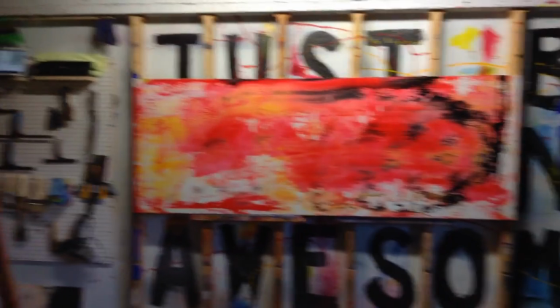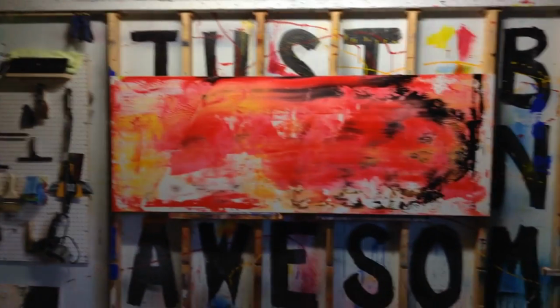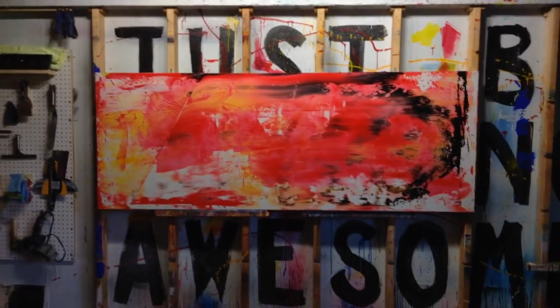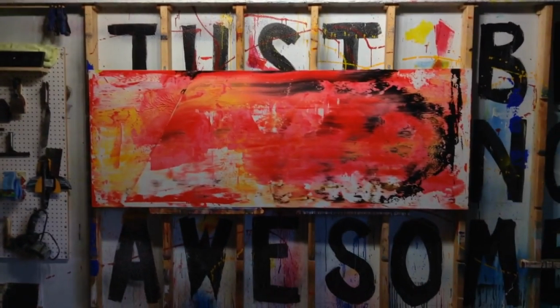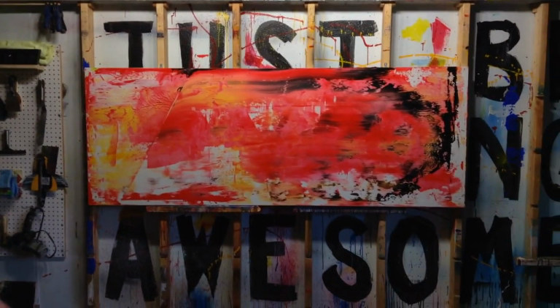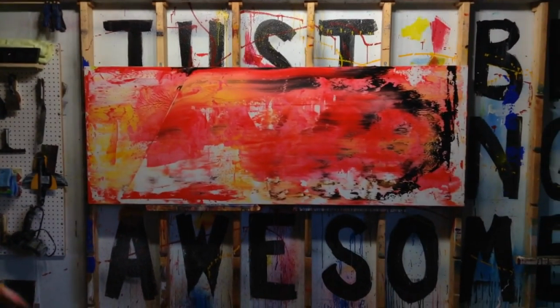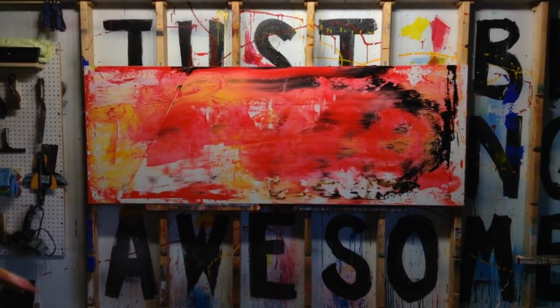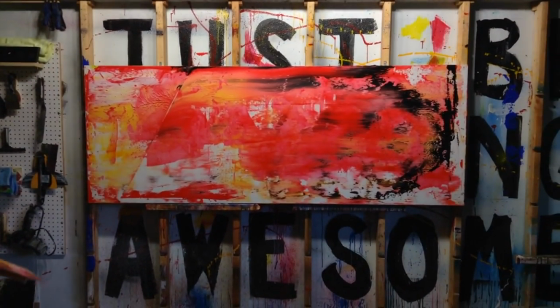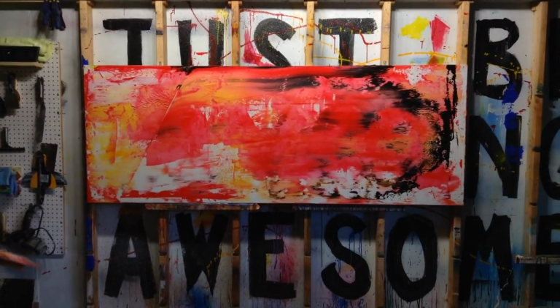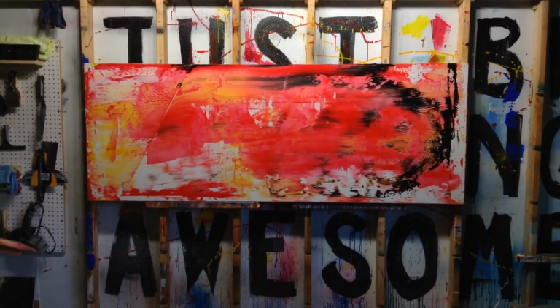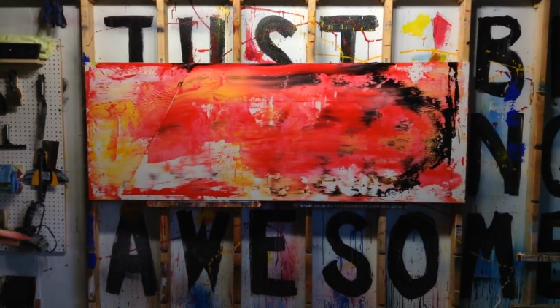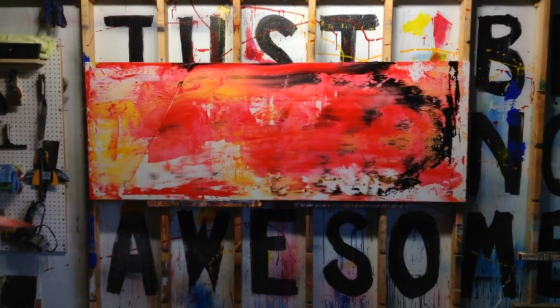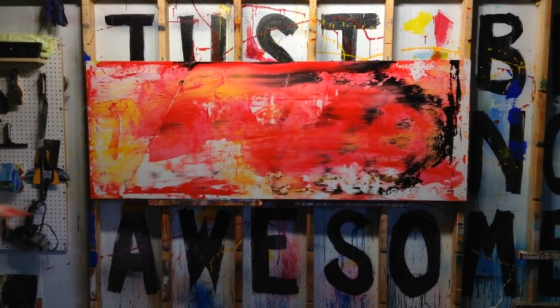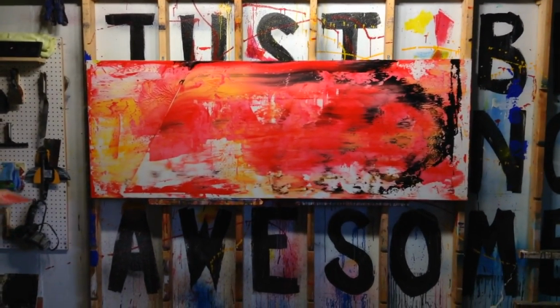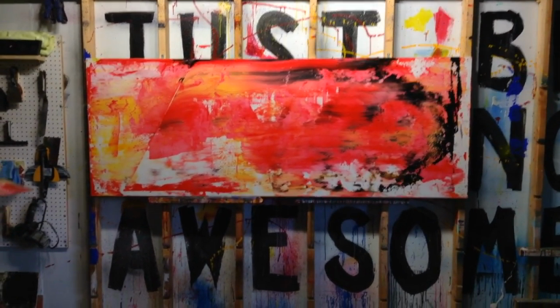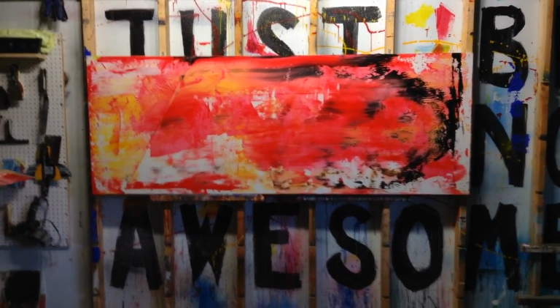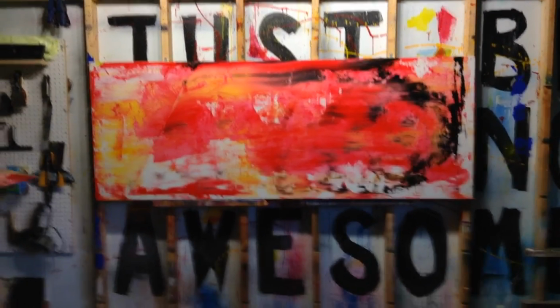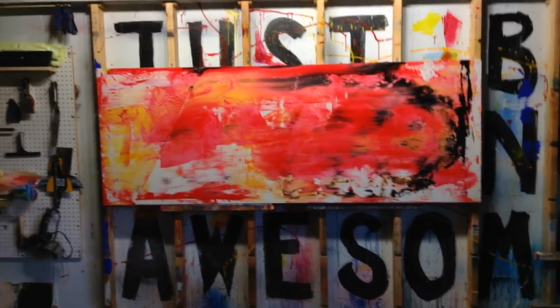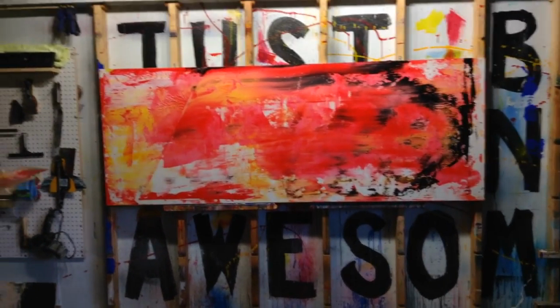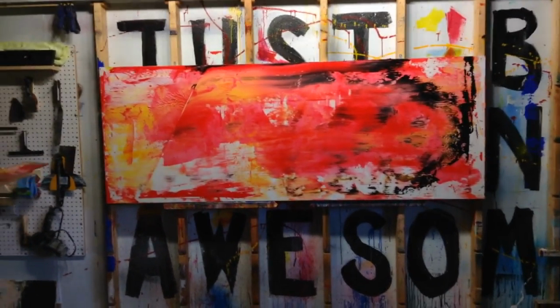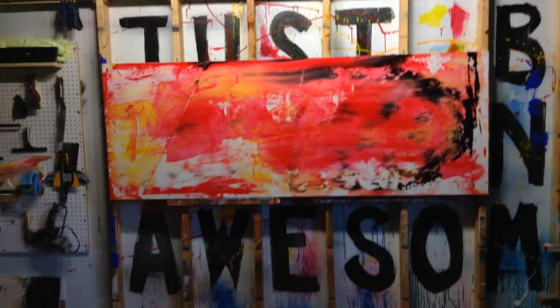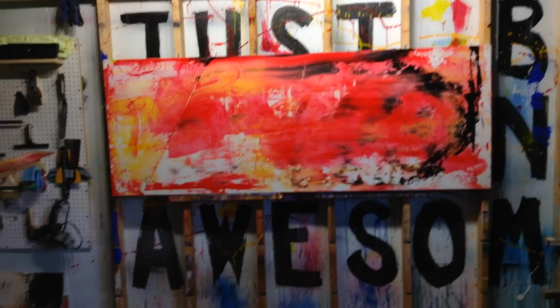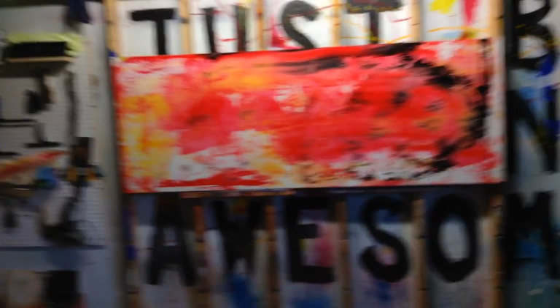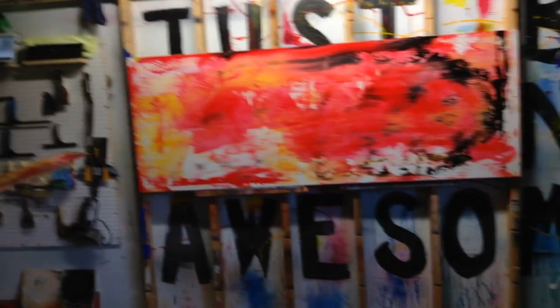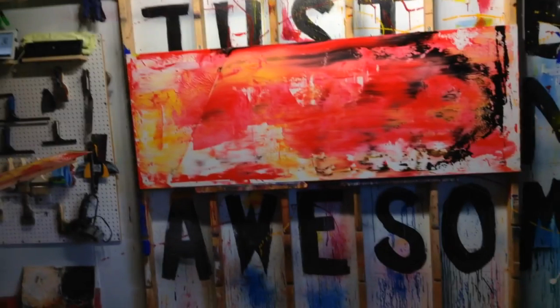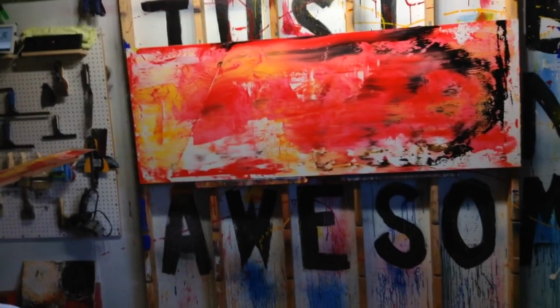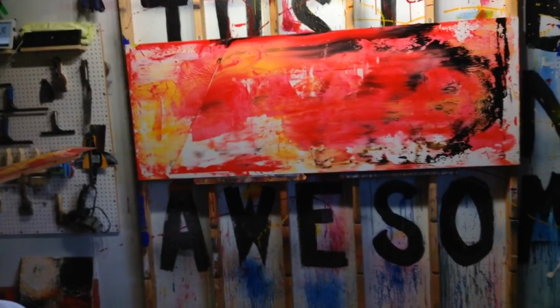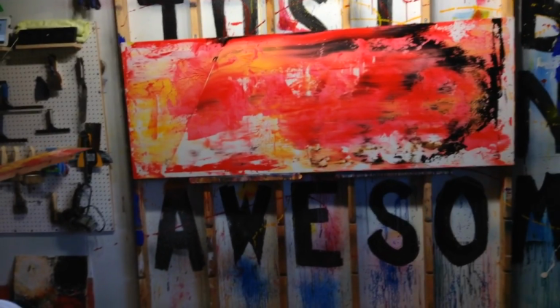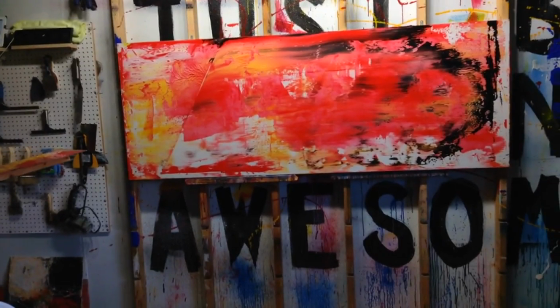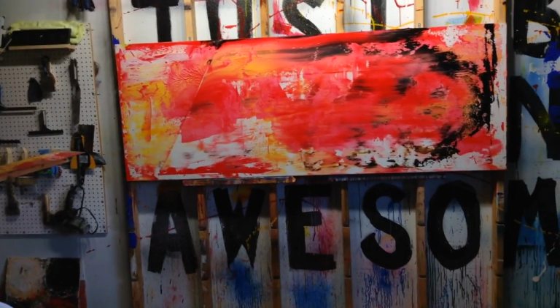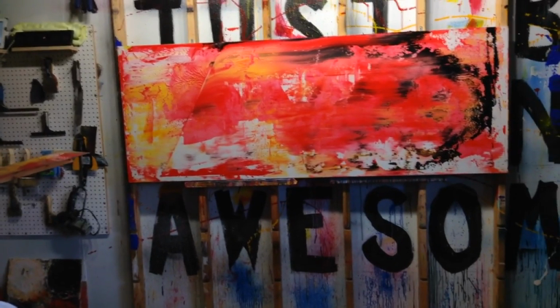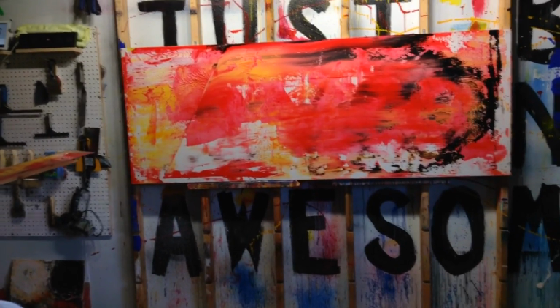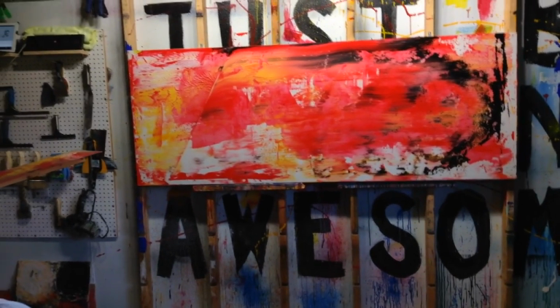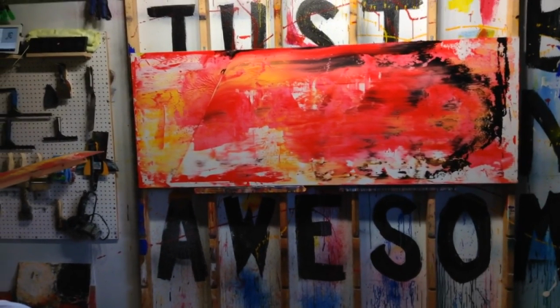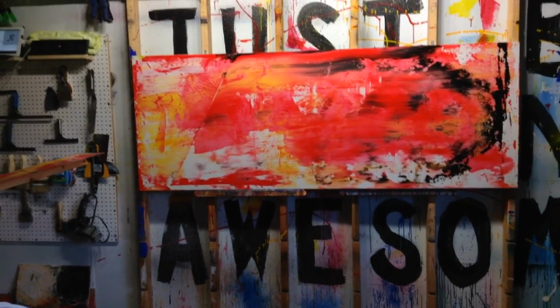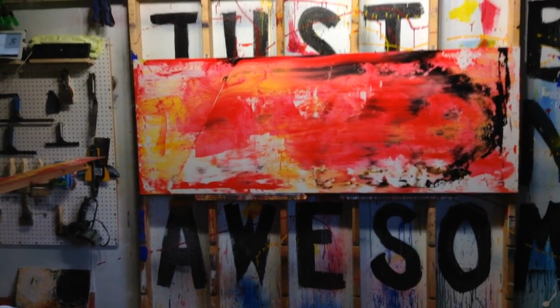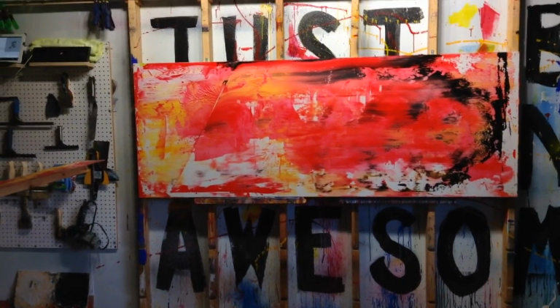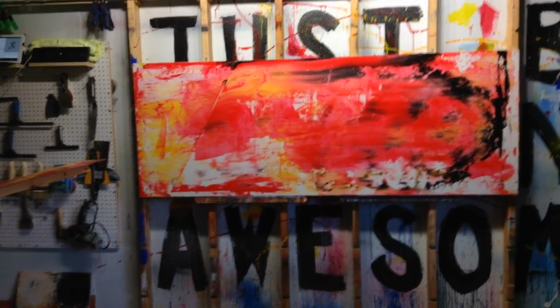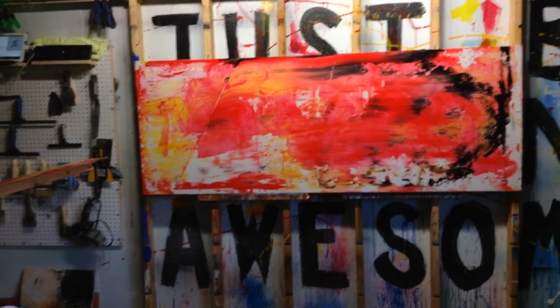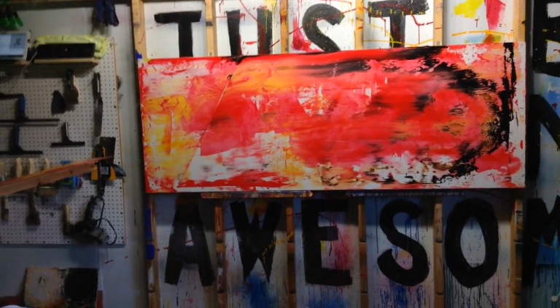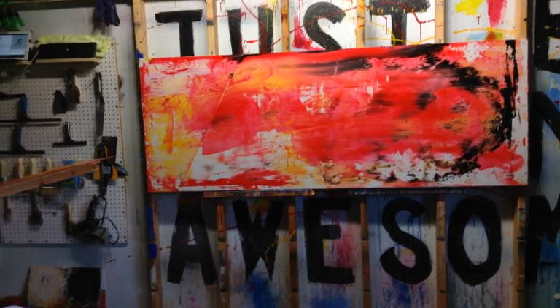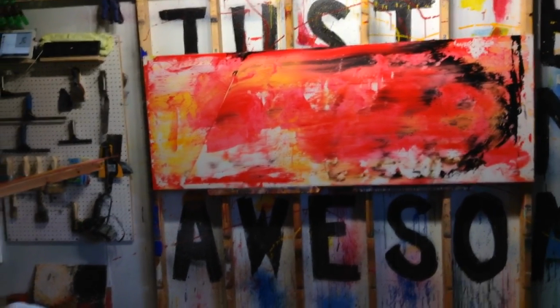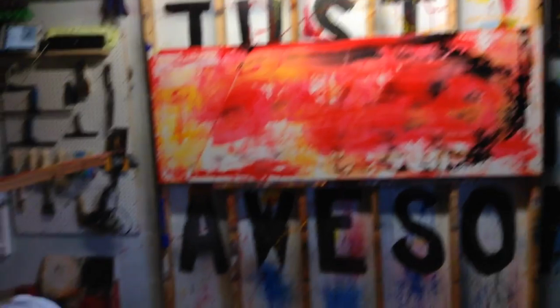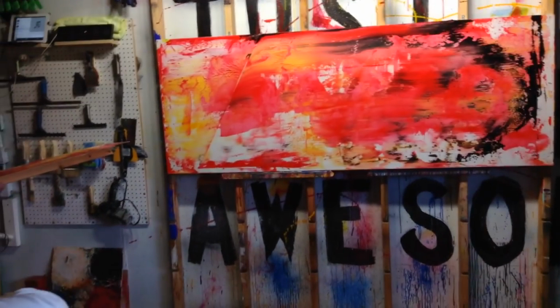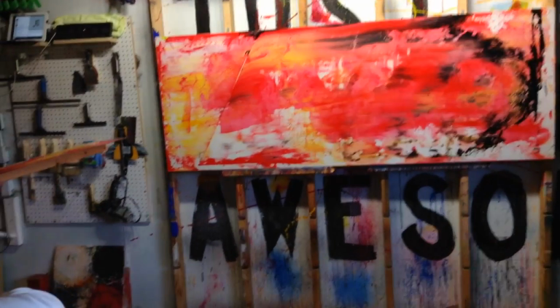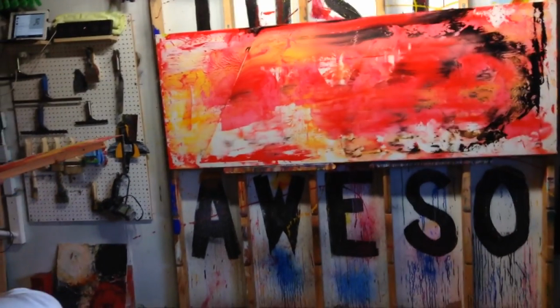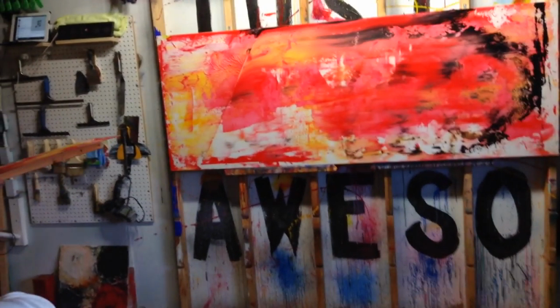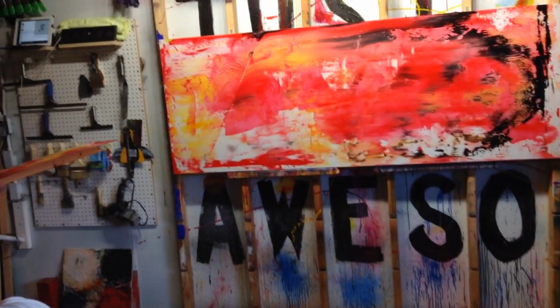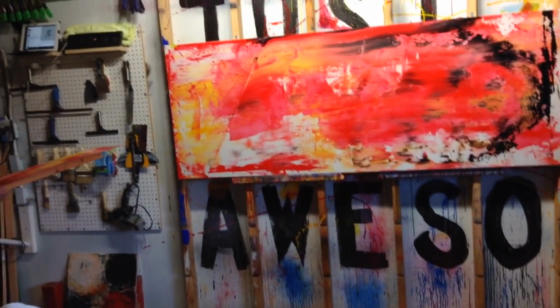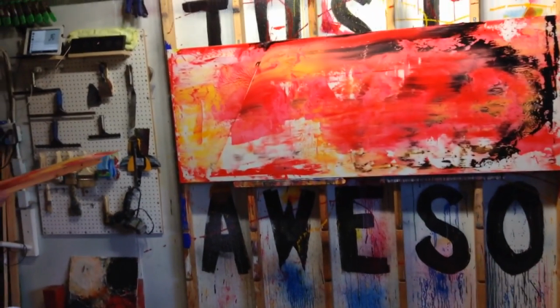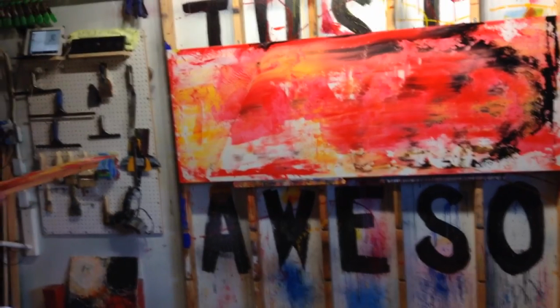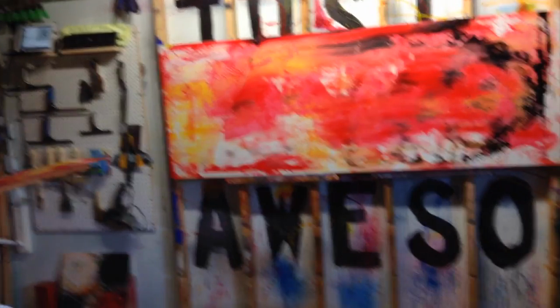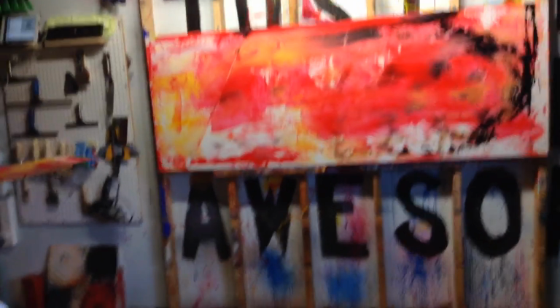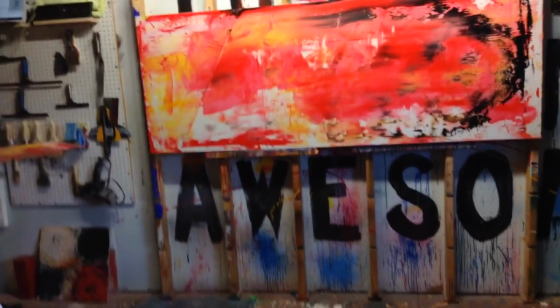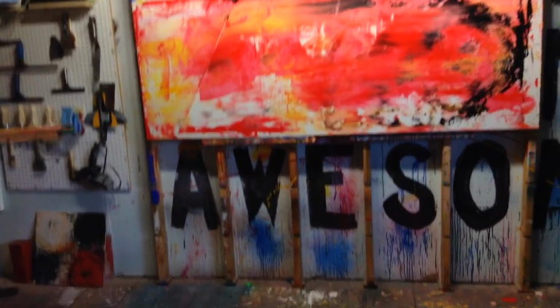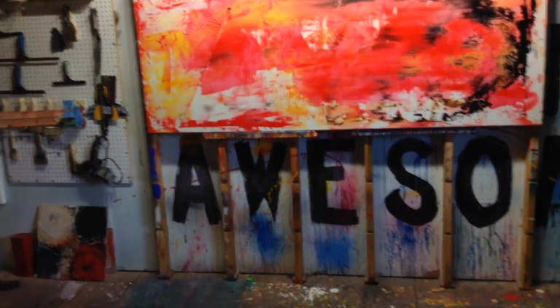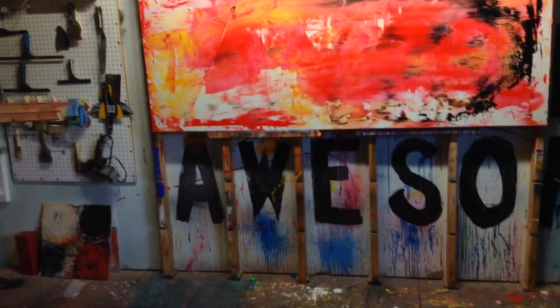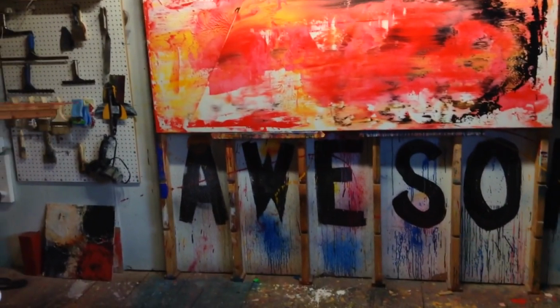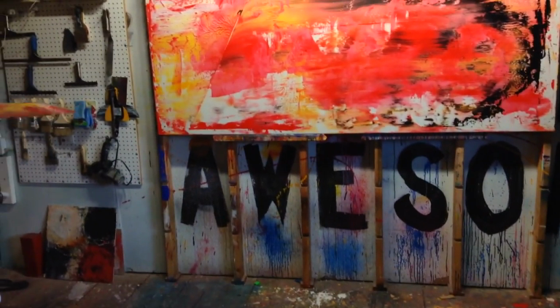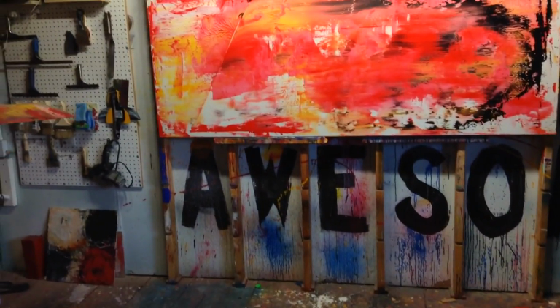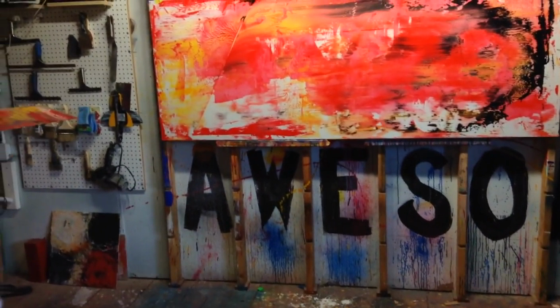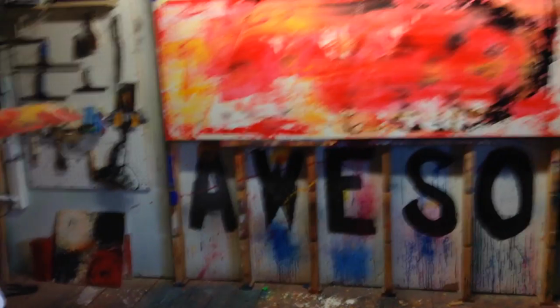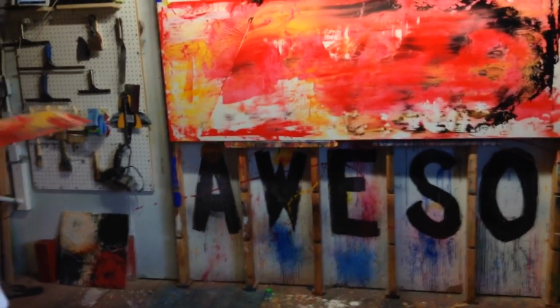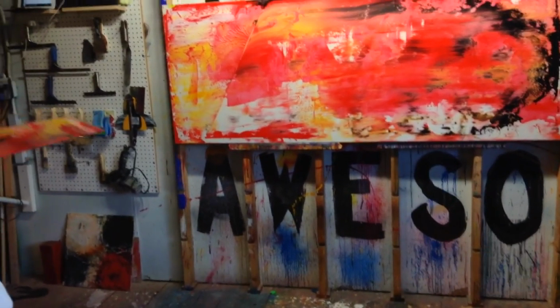The problem that I've actually got into with this is that this stuff dries like puss.